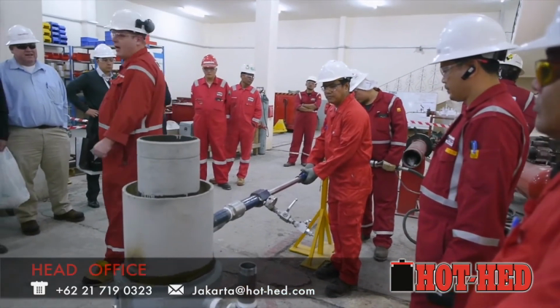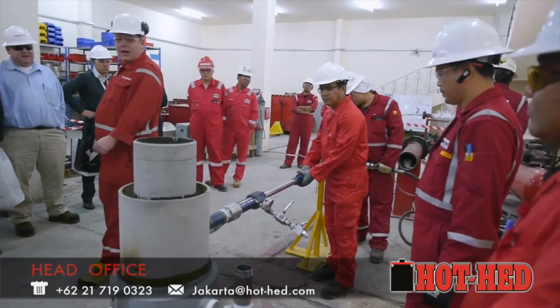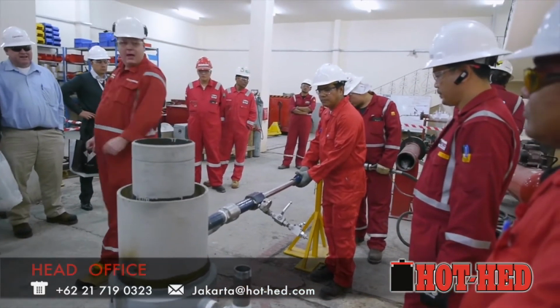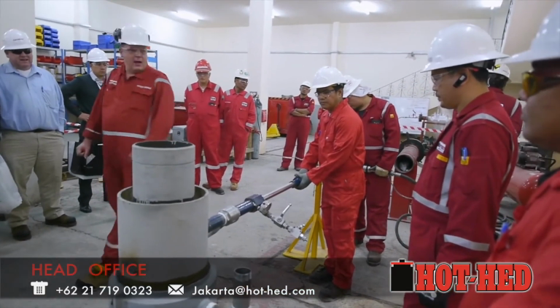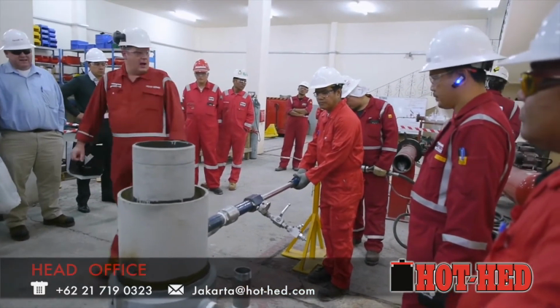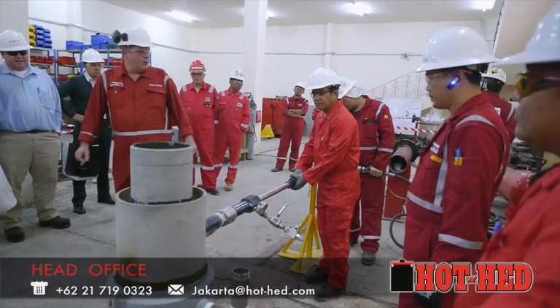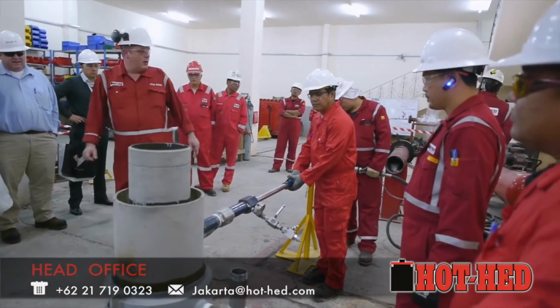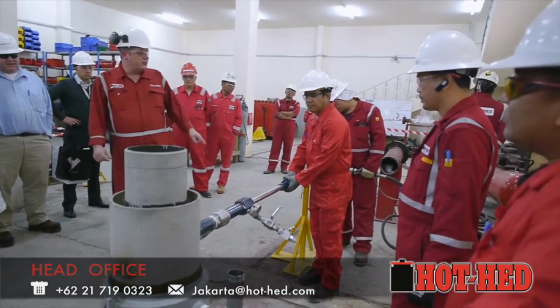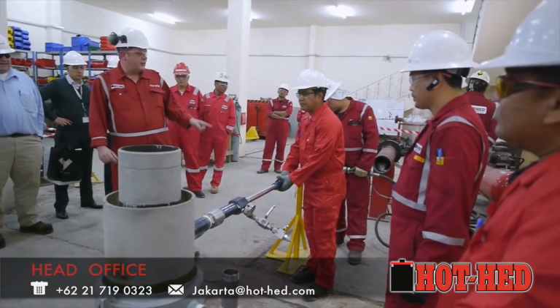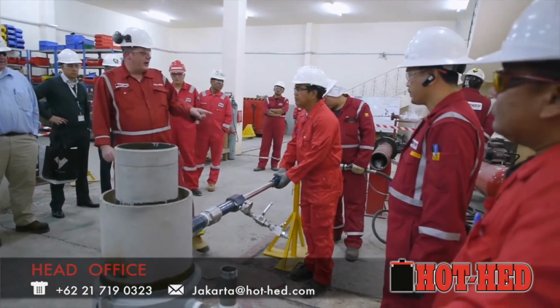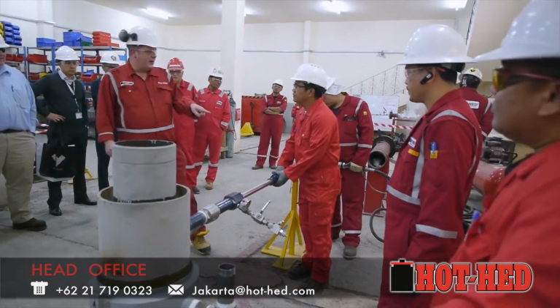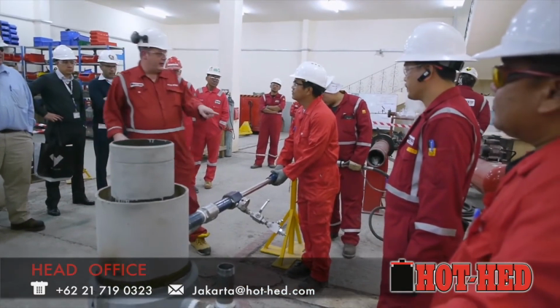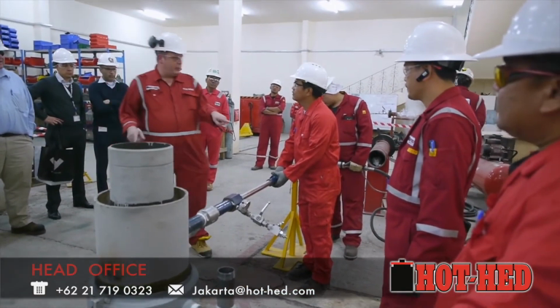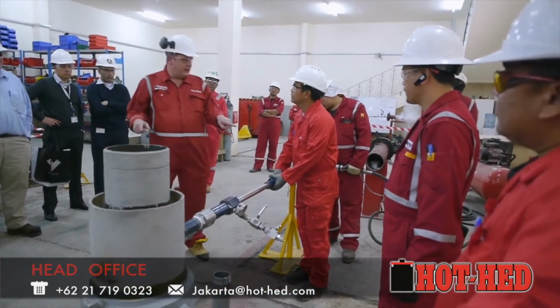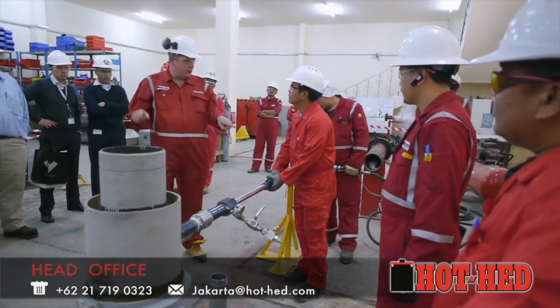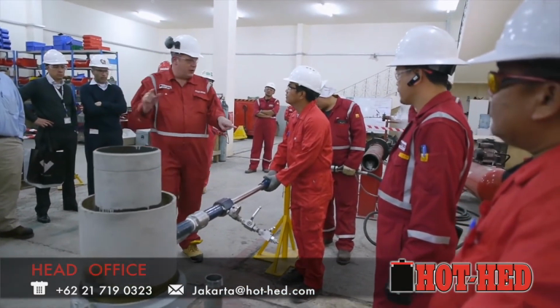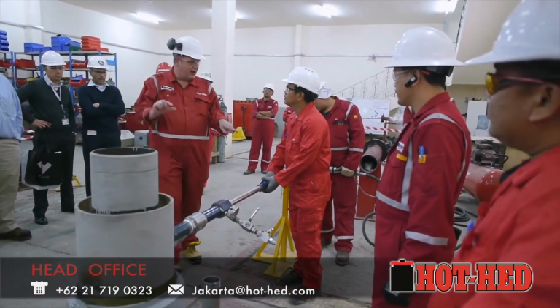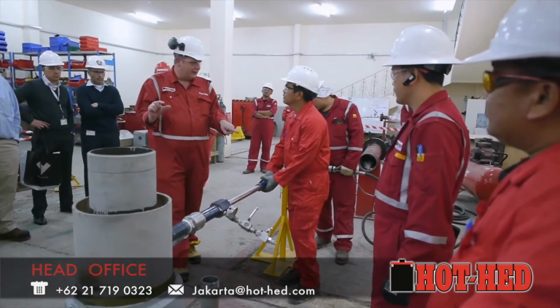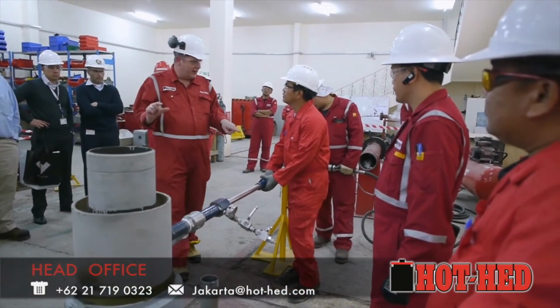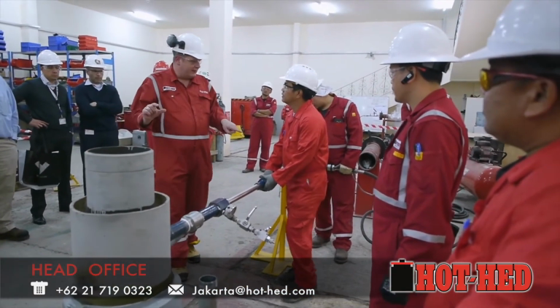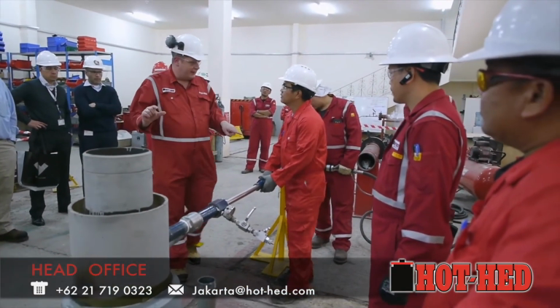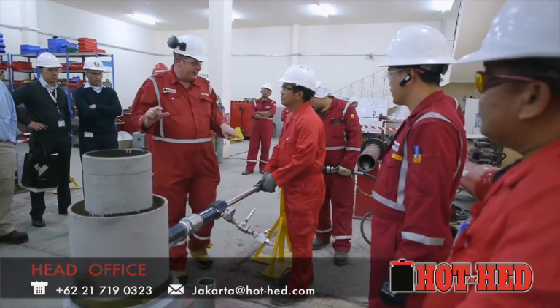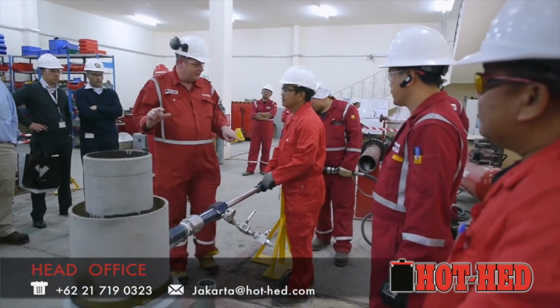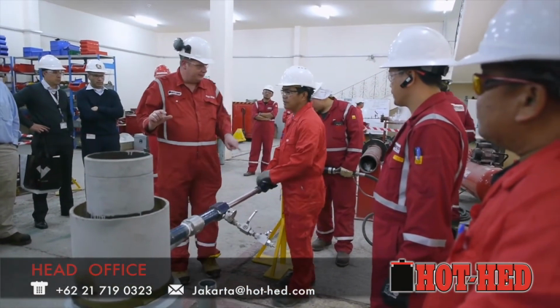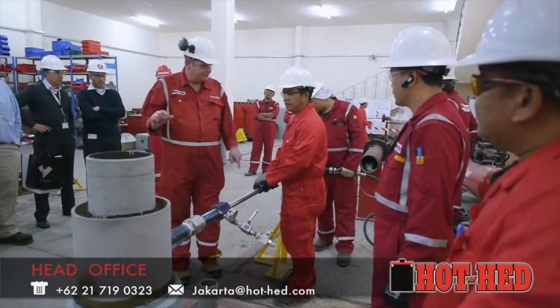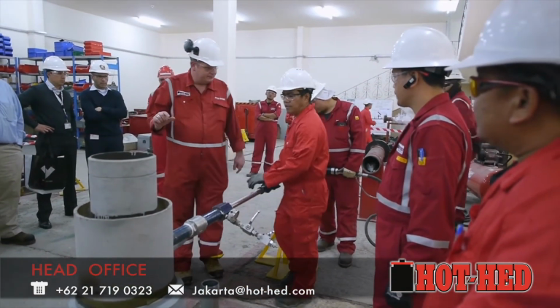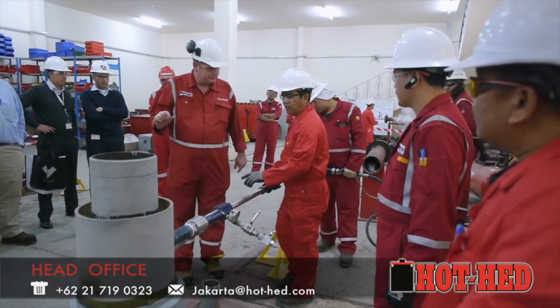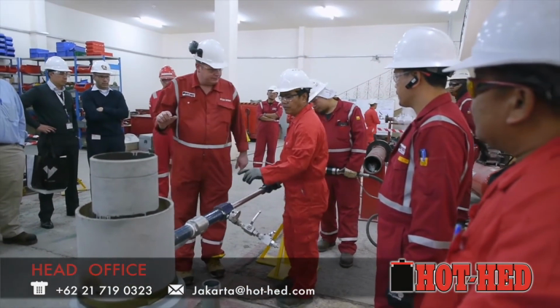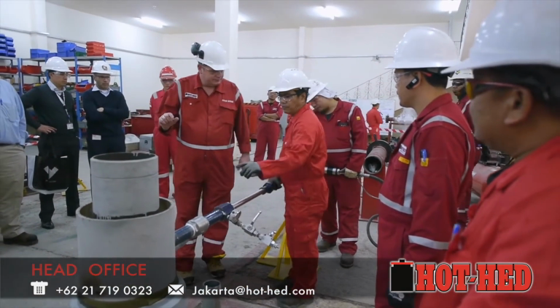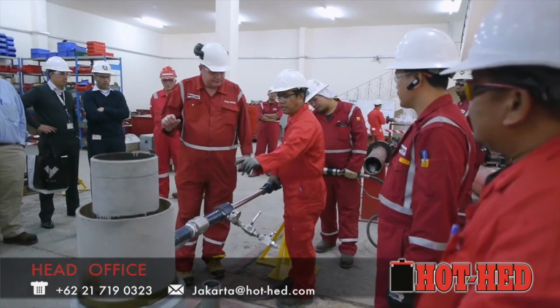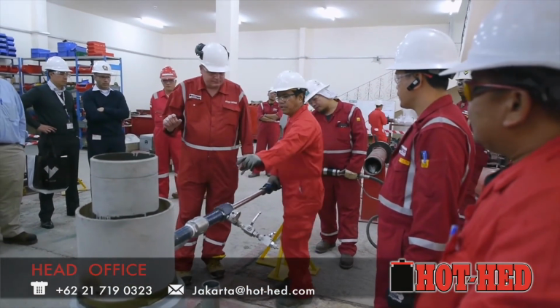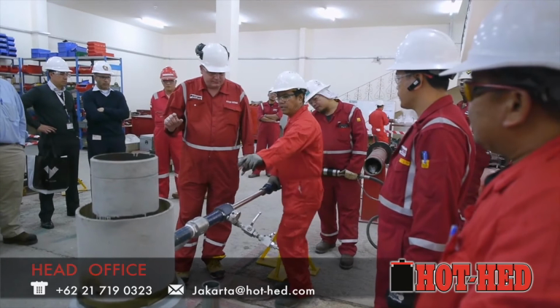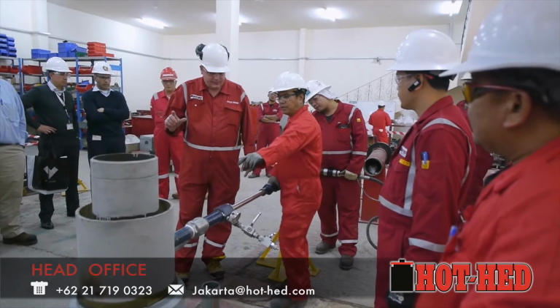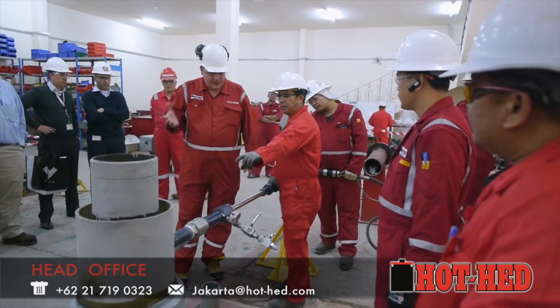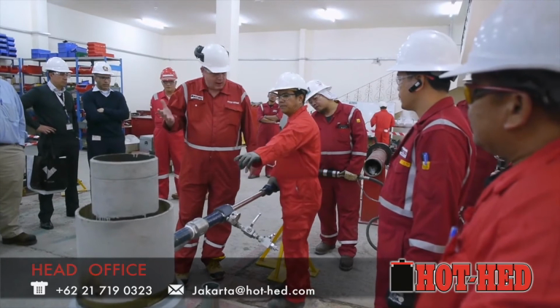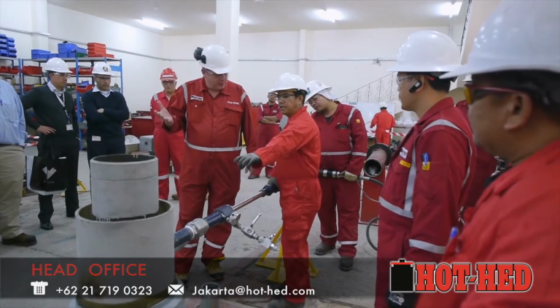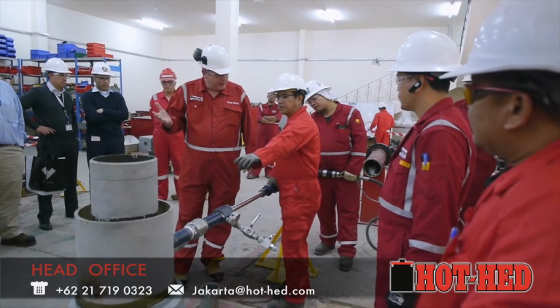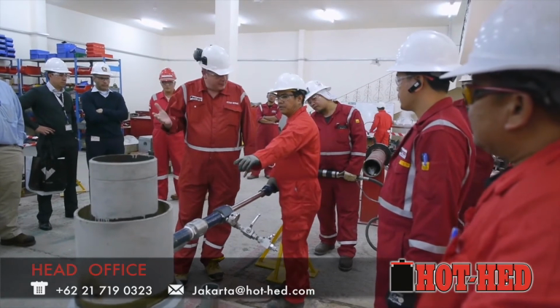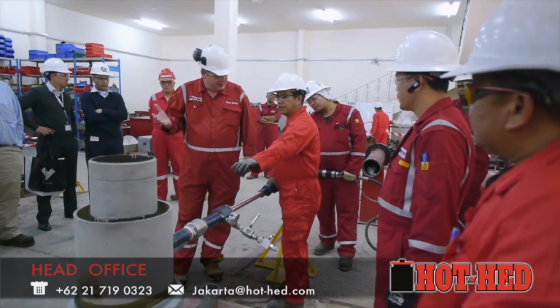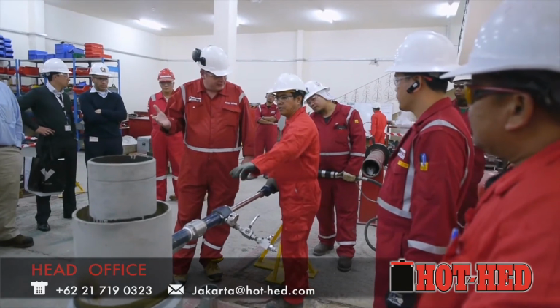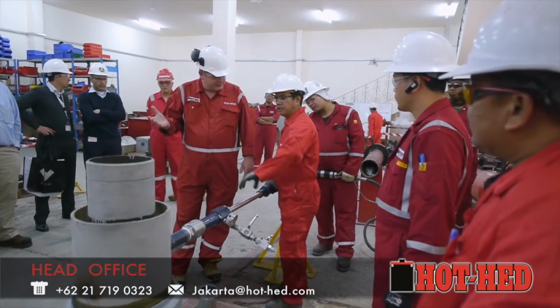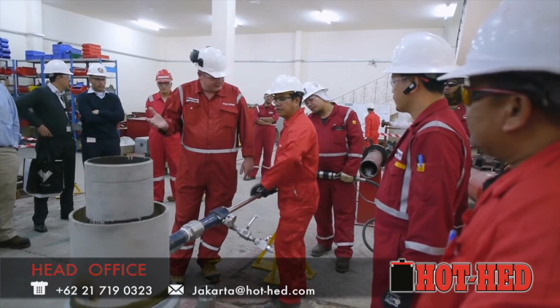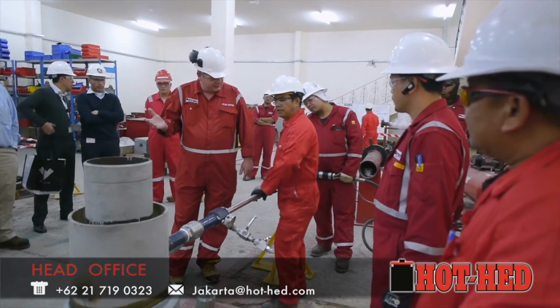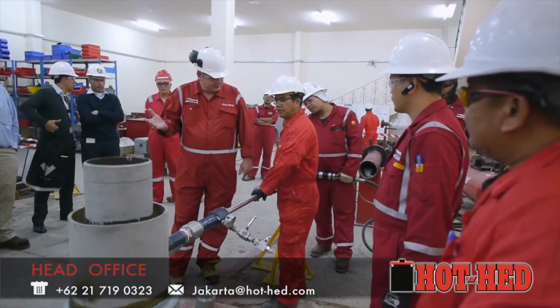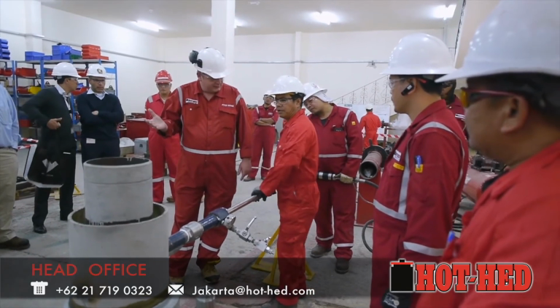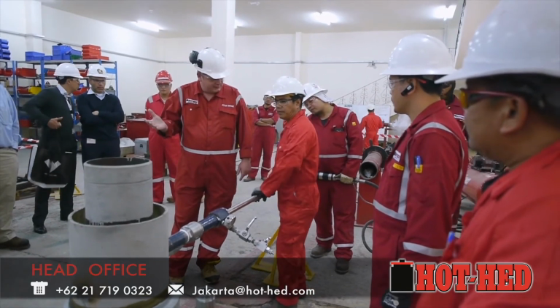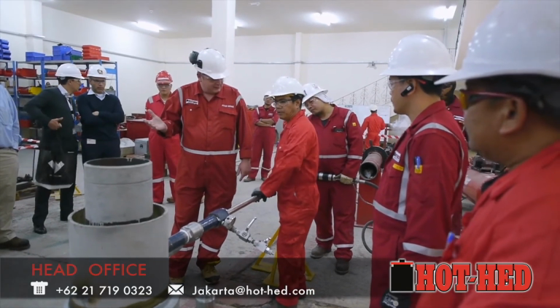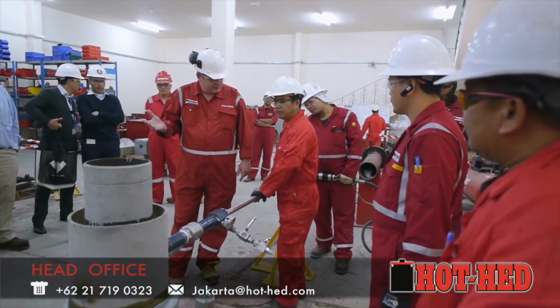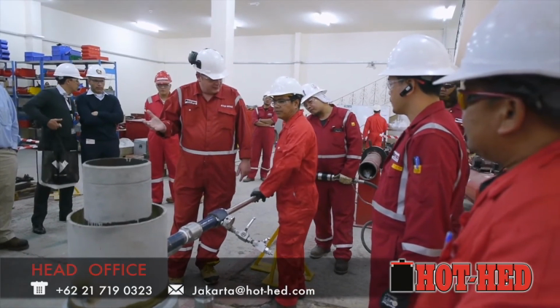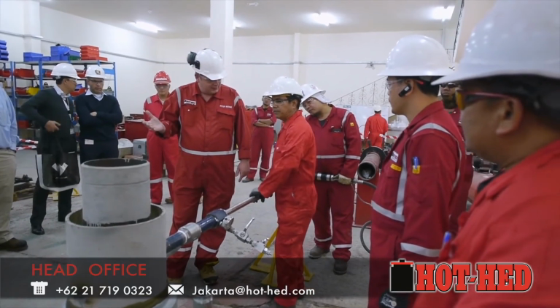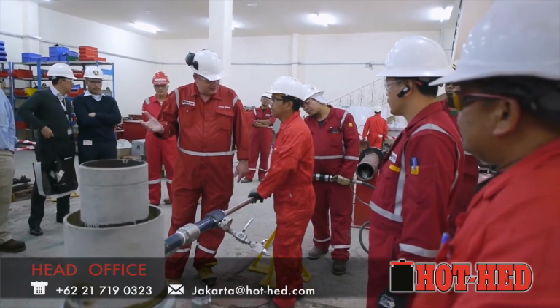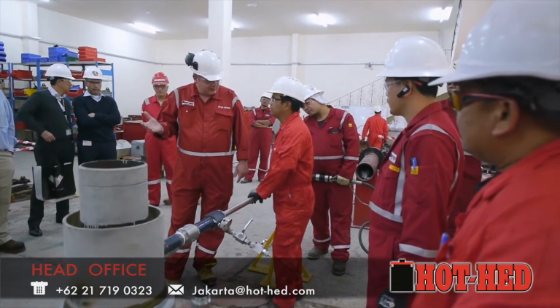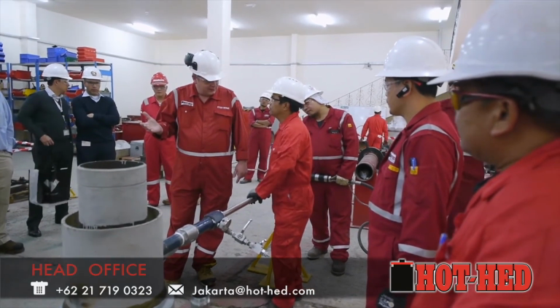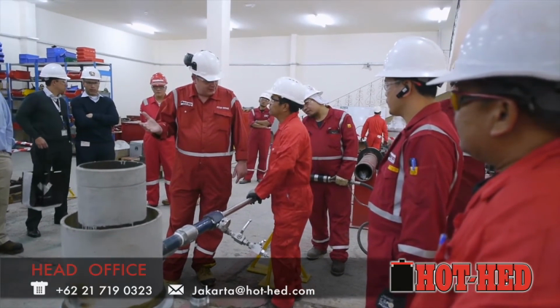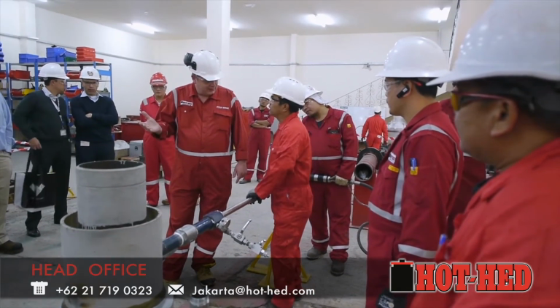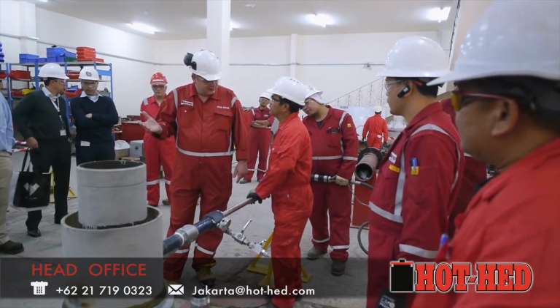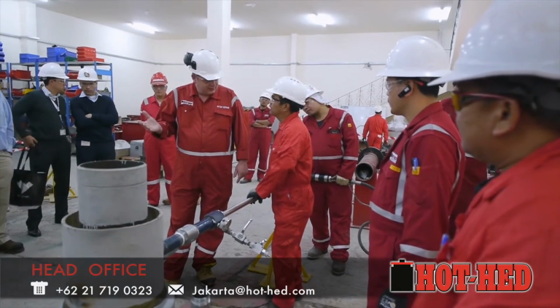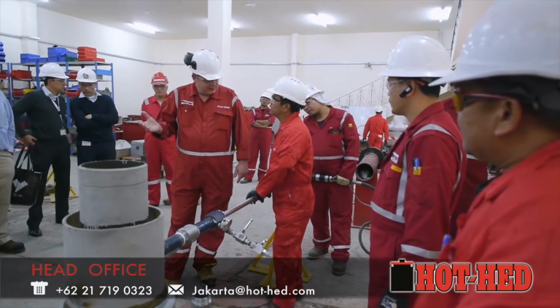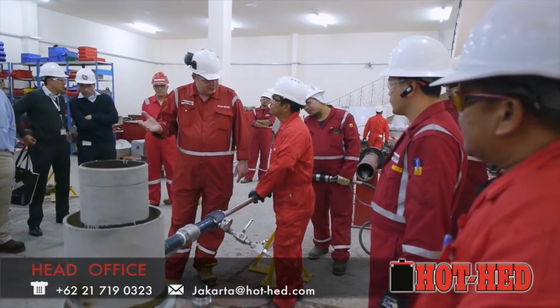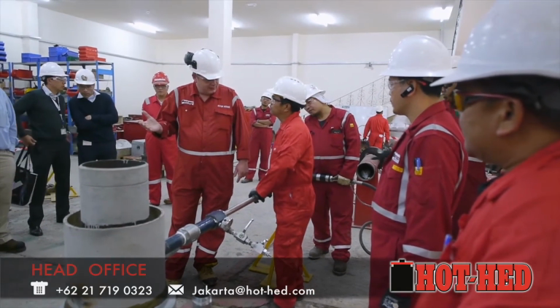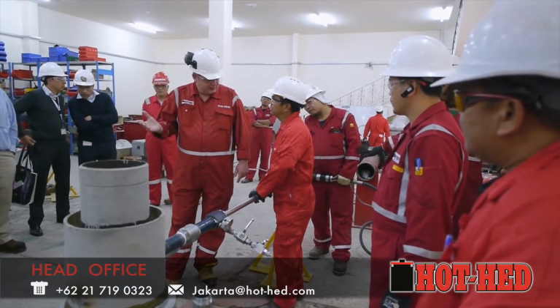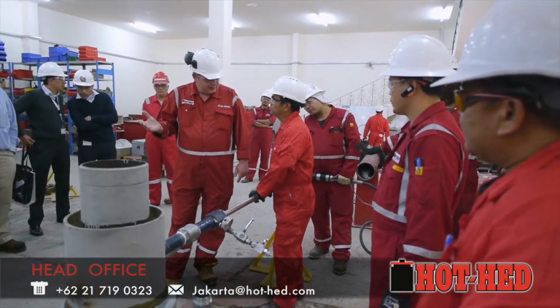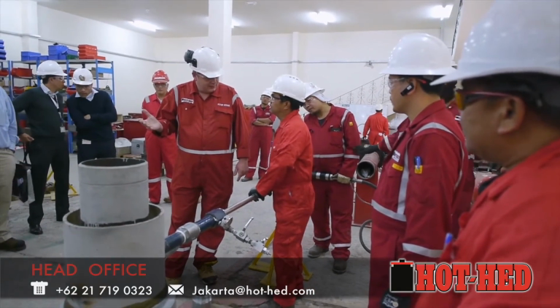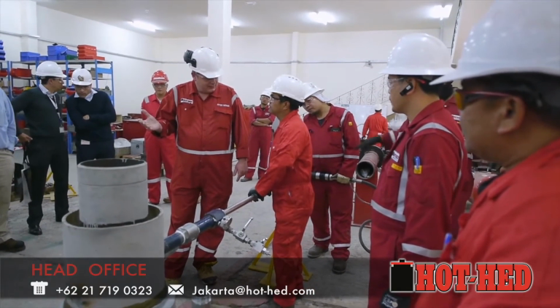How many minutes do we do that? About 50 minutes.